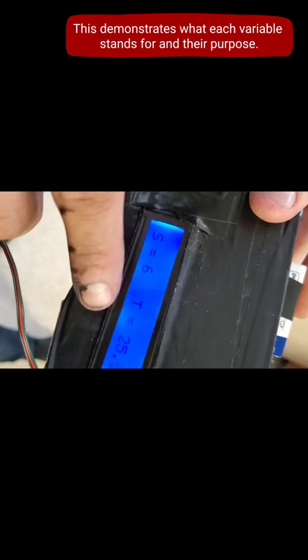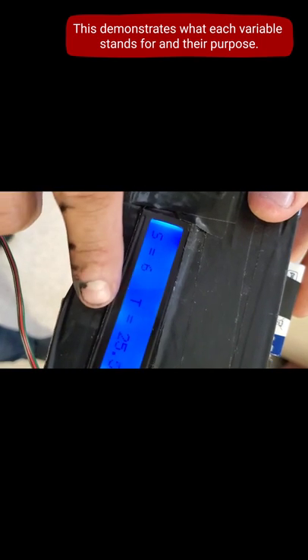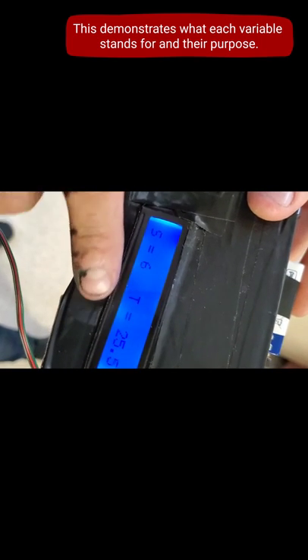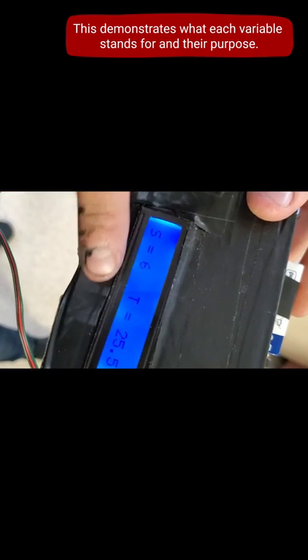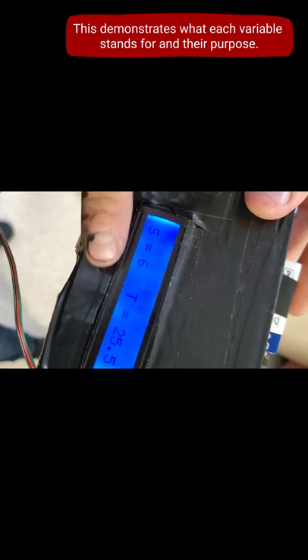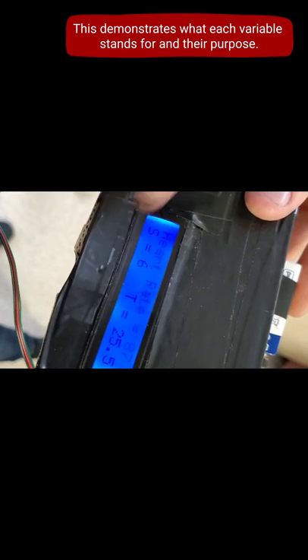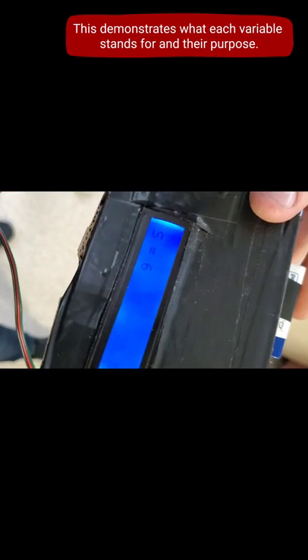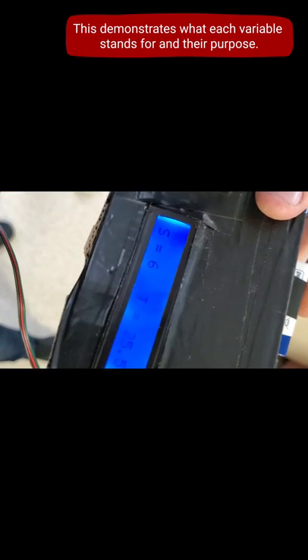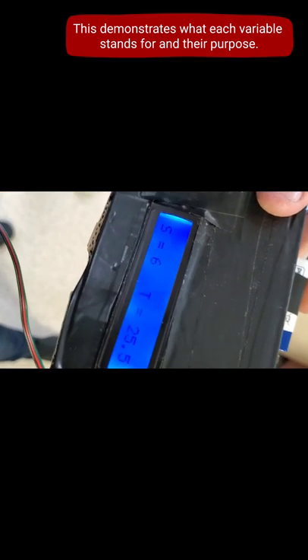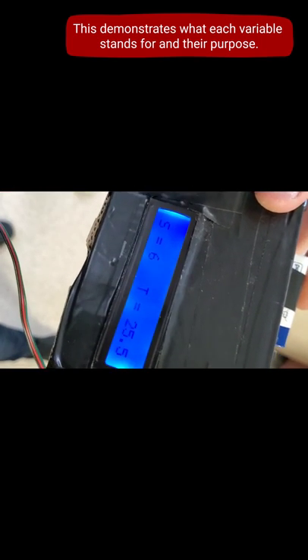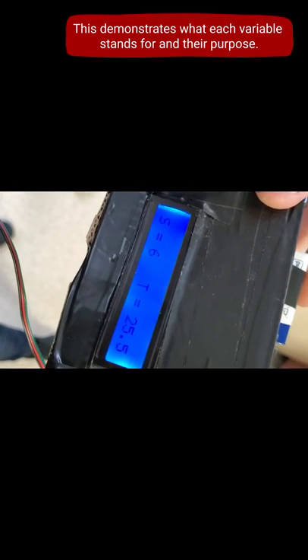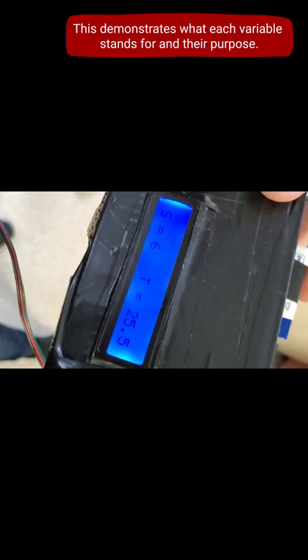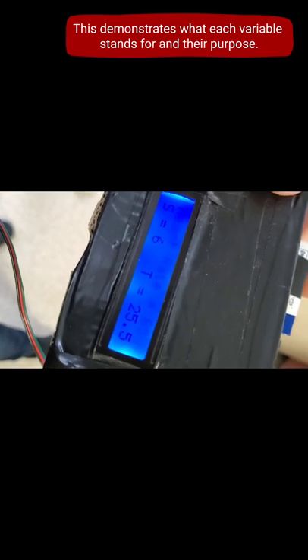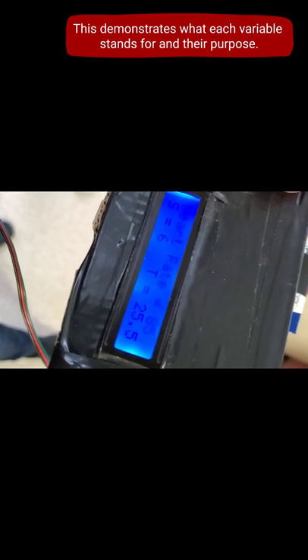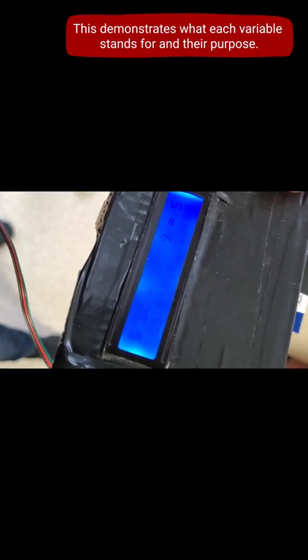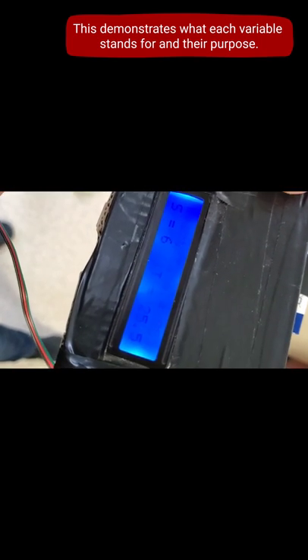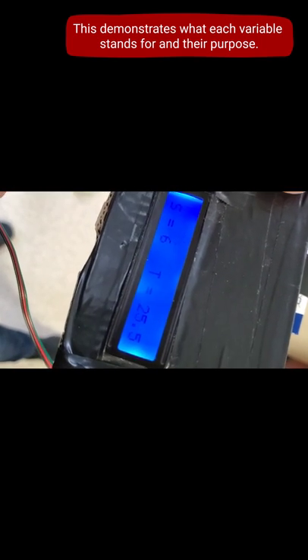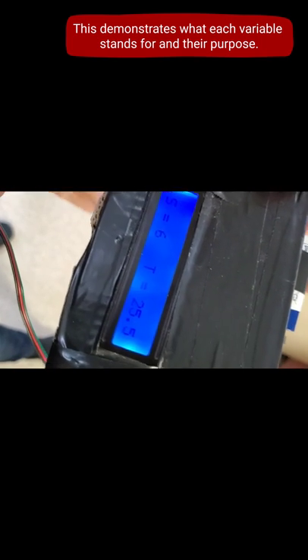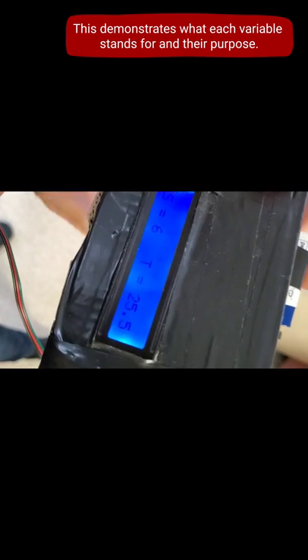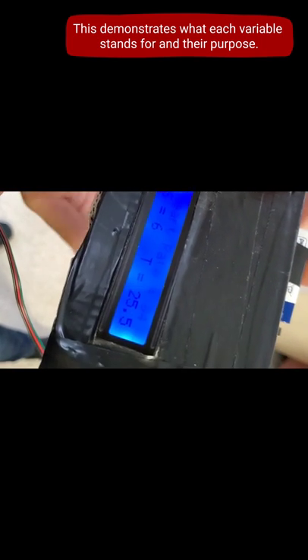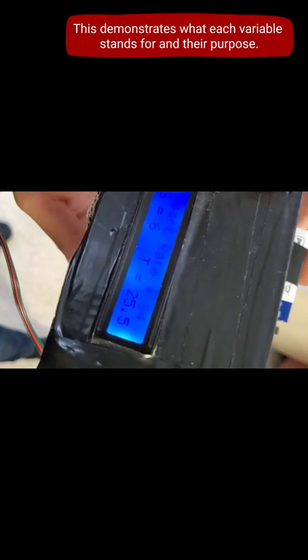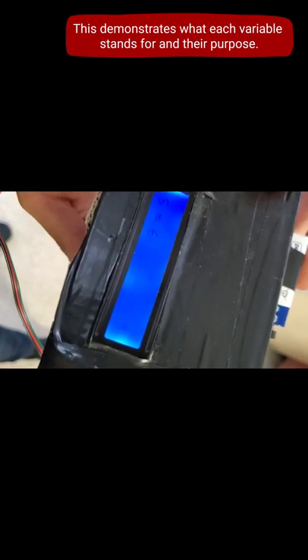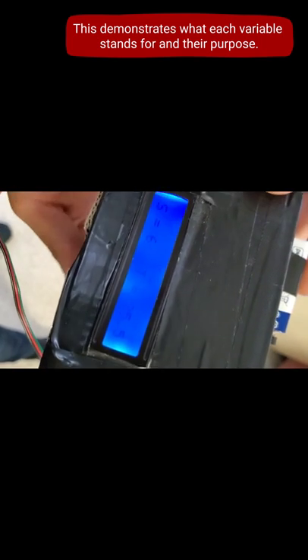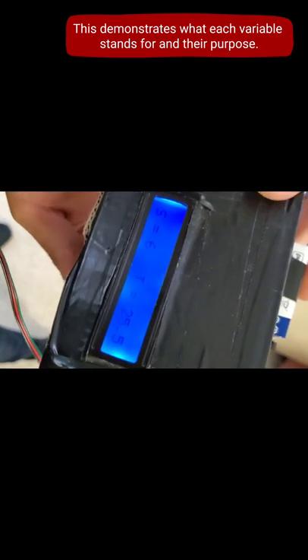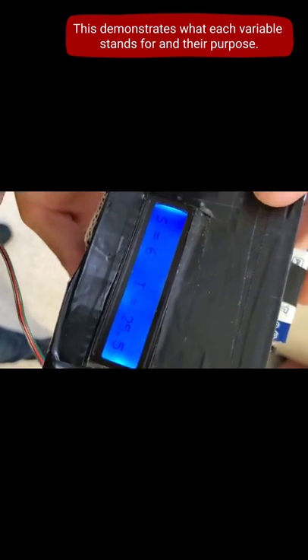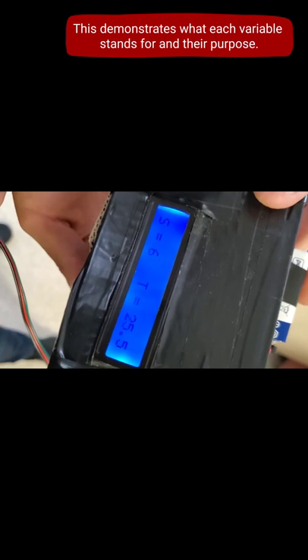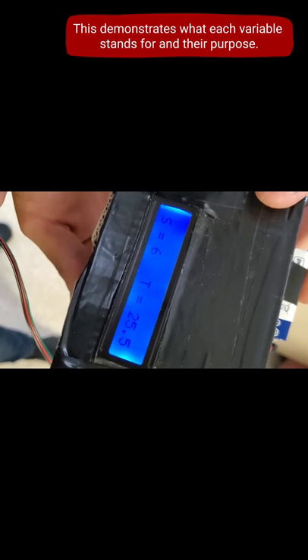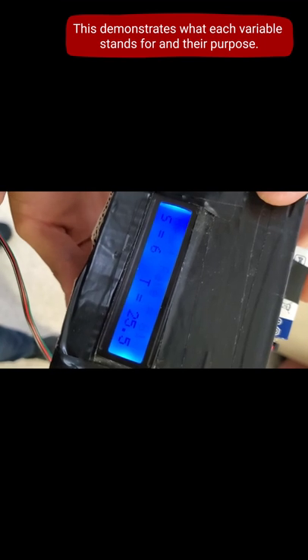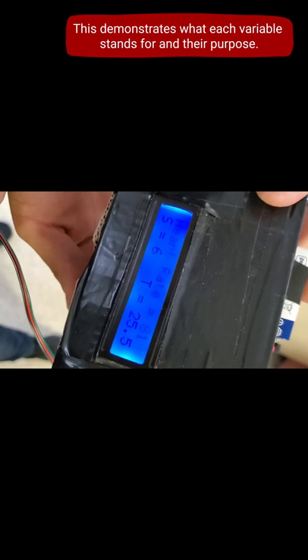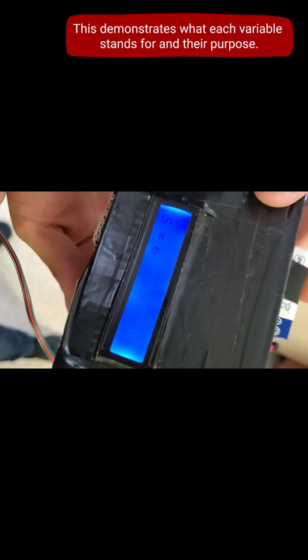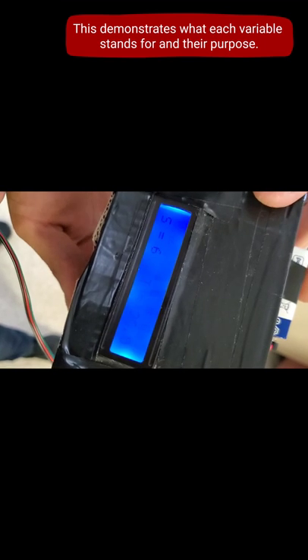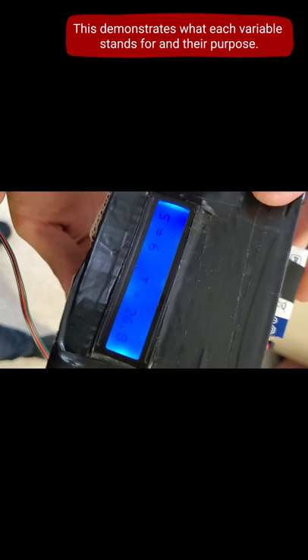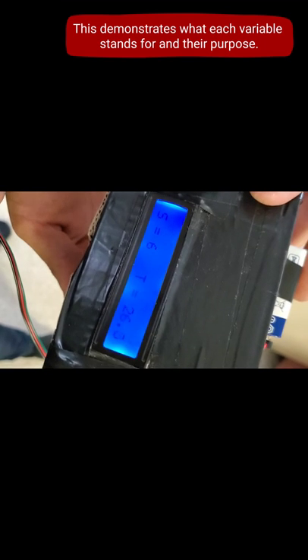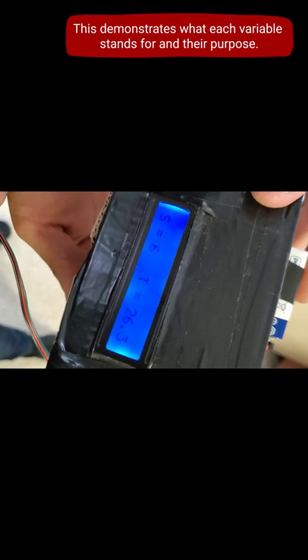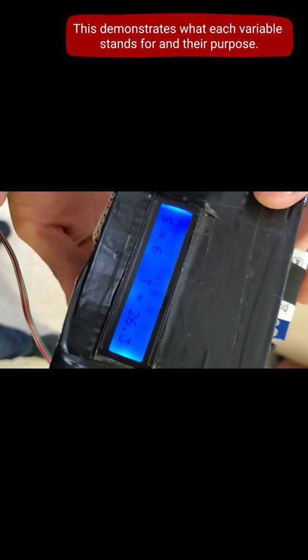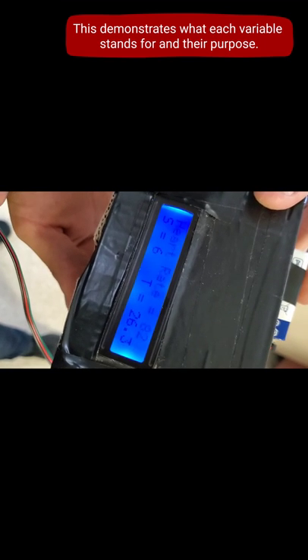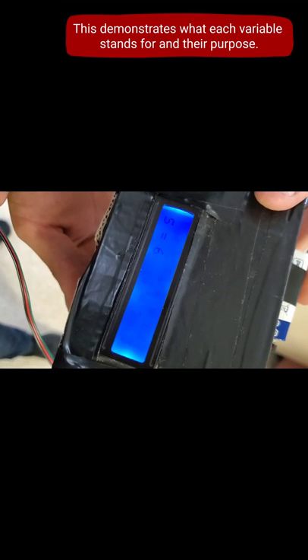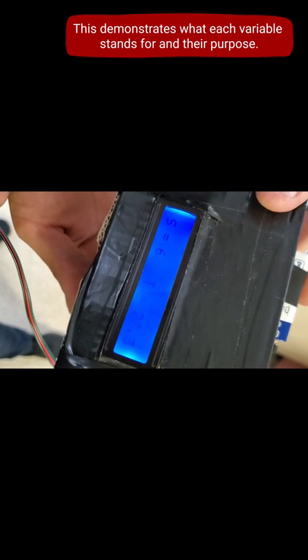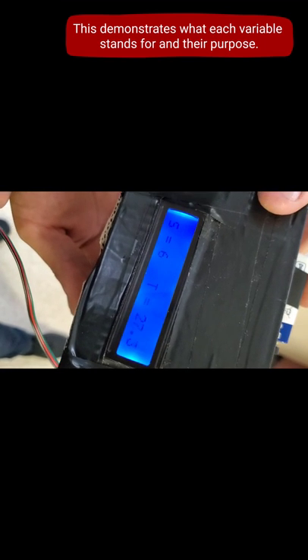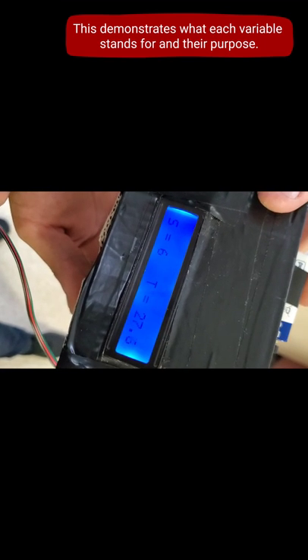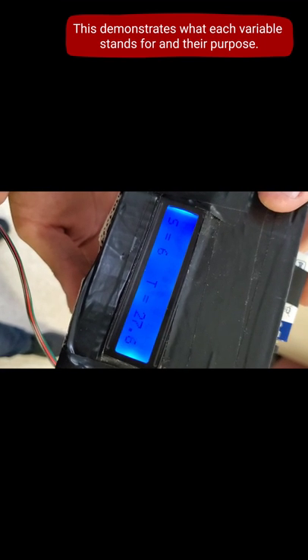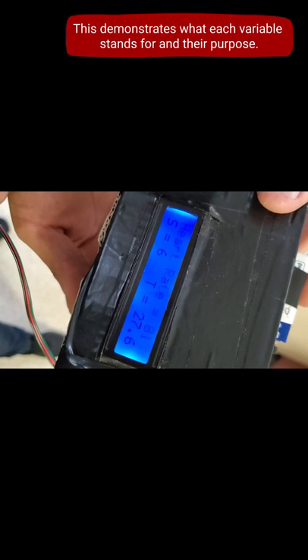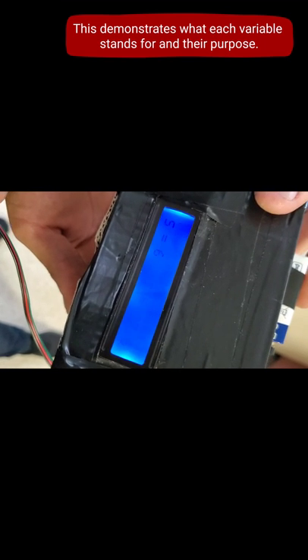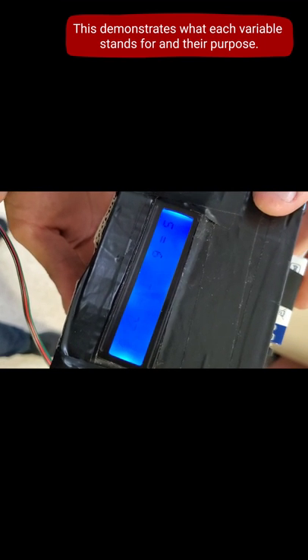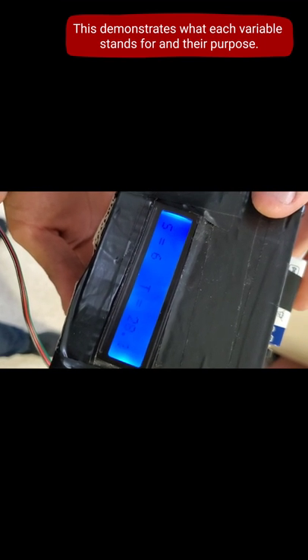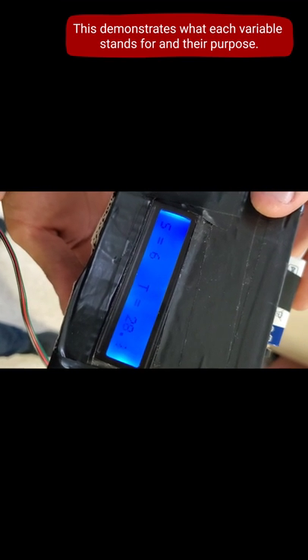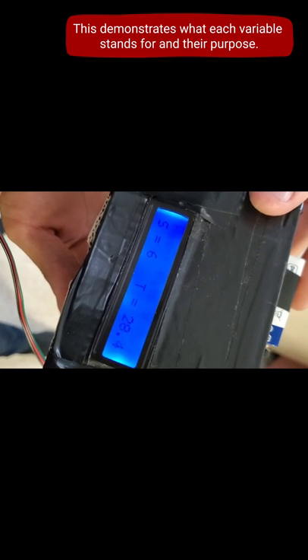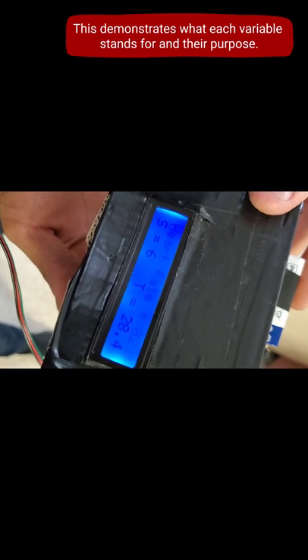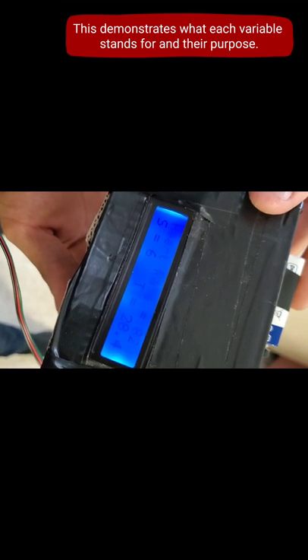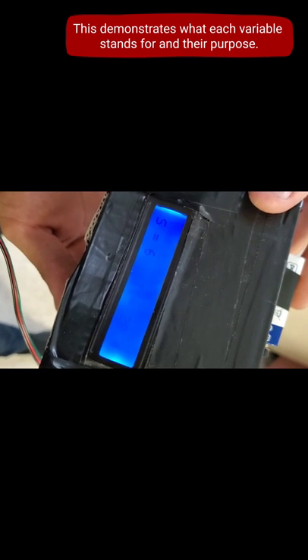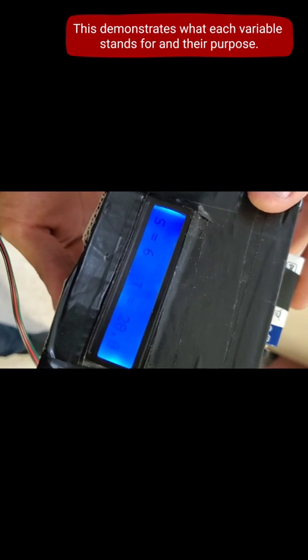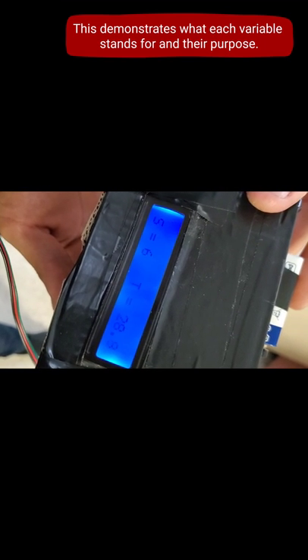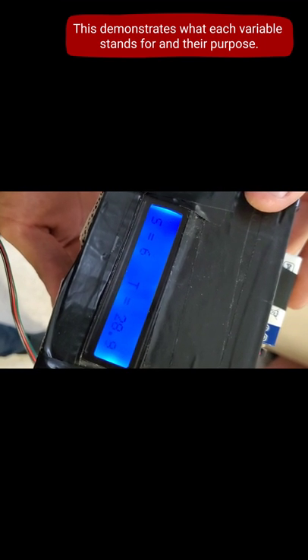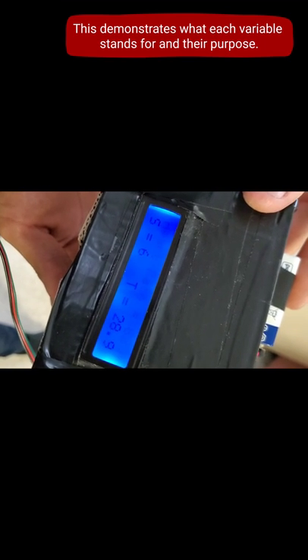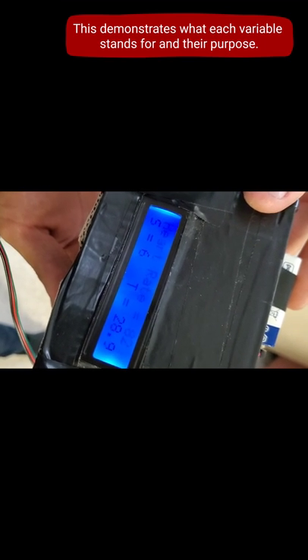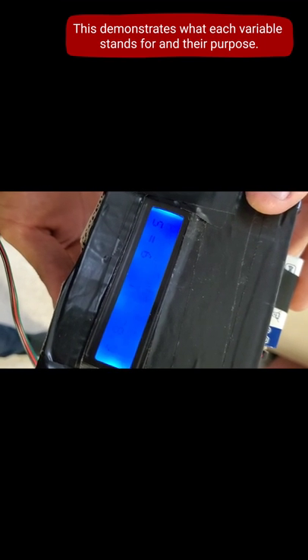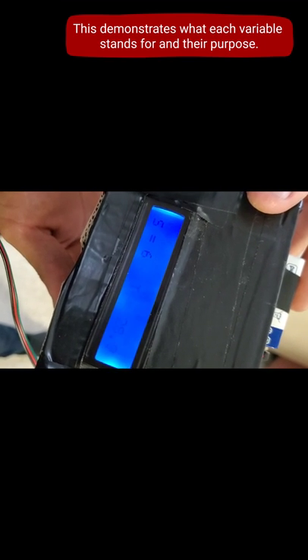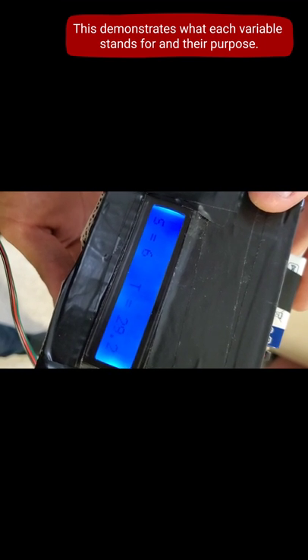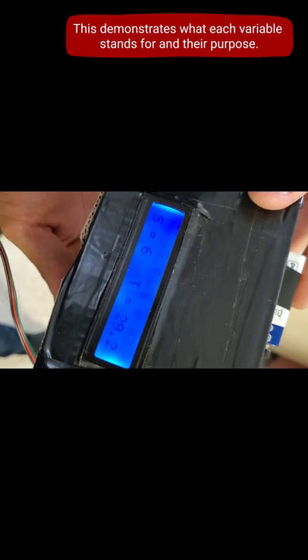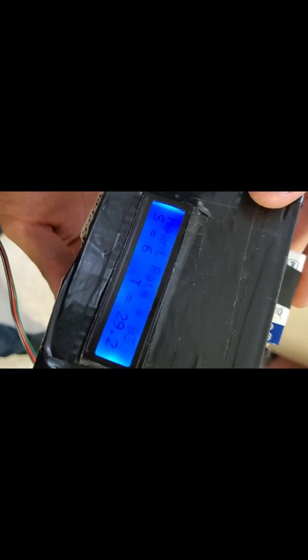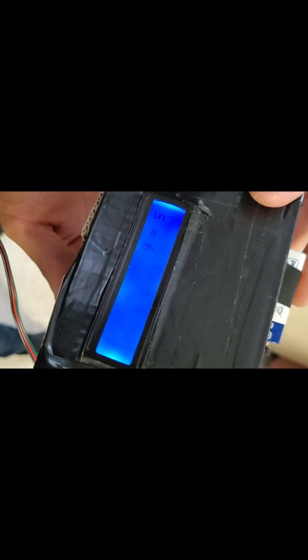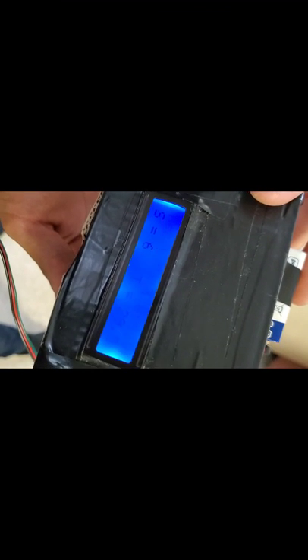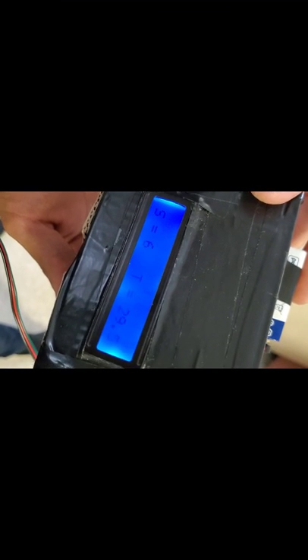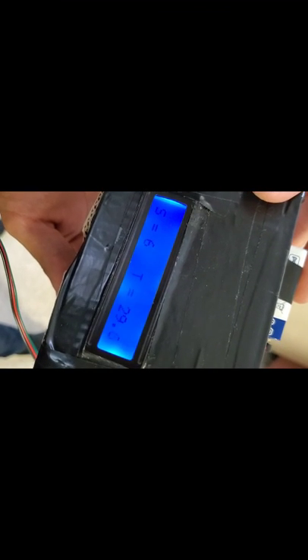T stands for the temperature of the body. Here, we put our finger closer to the center and it should go up.